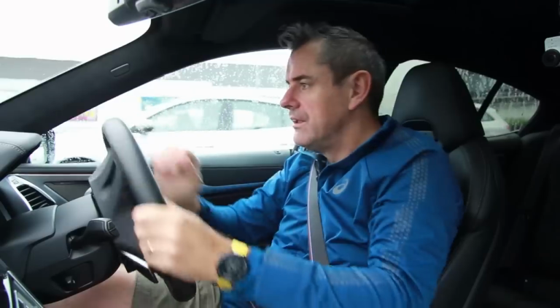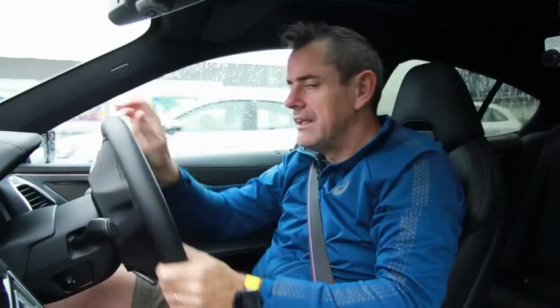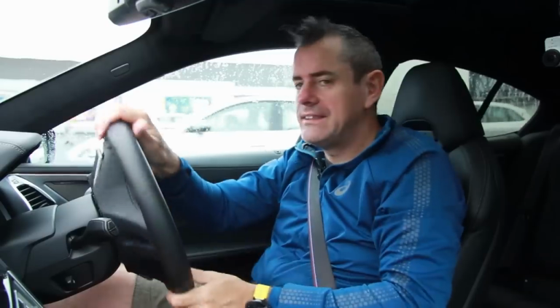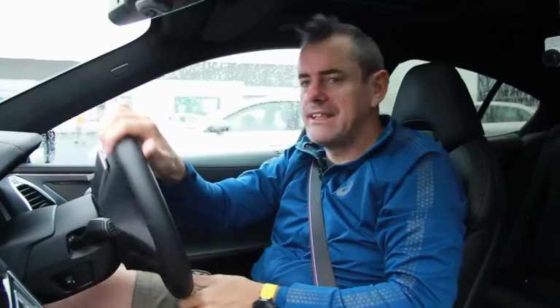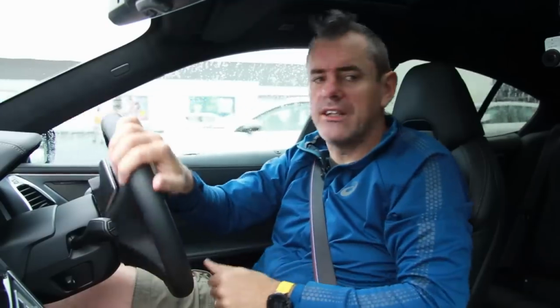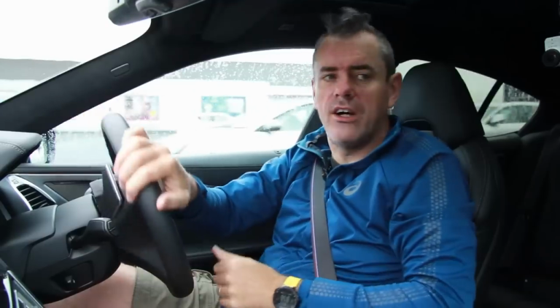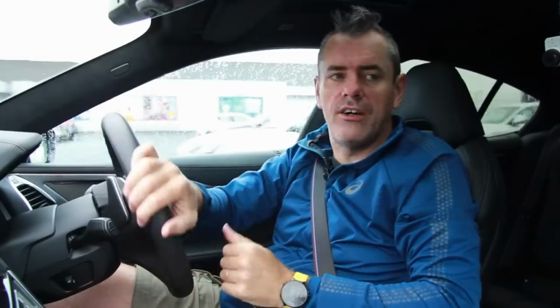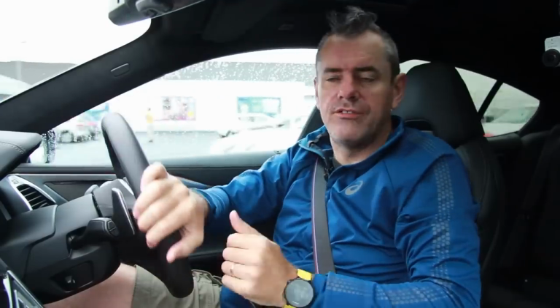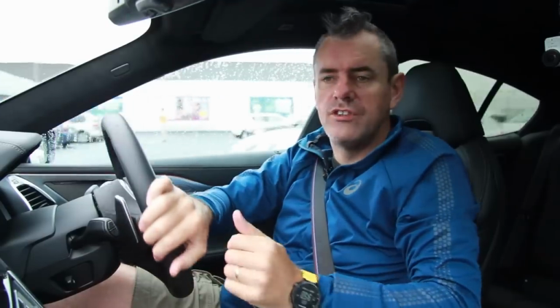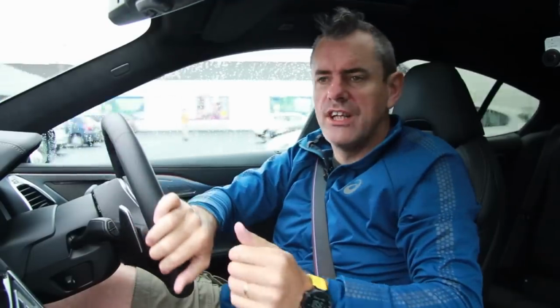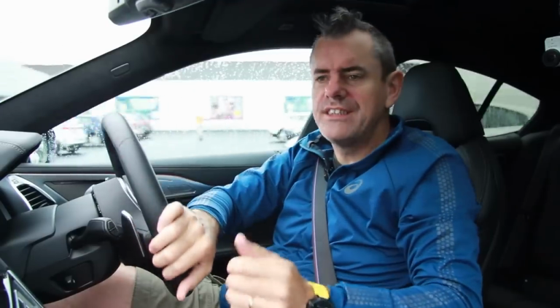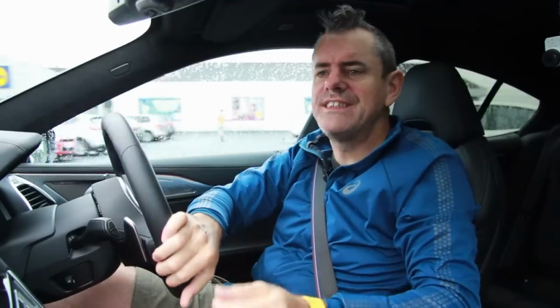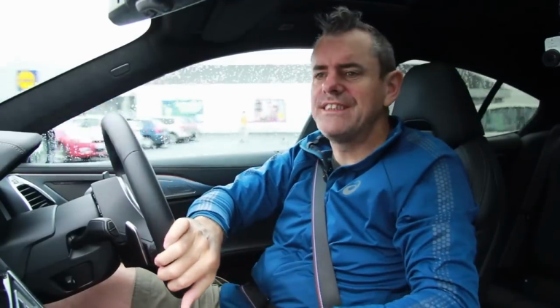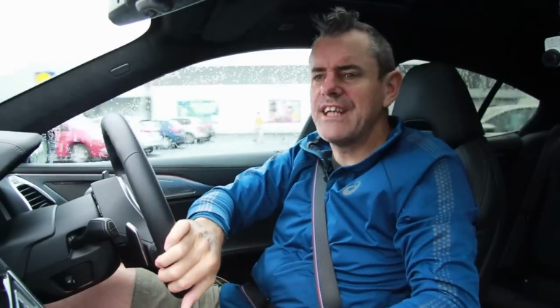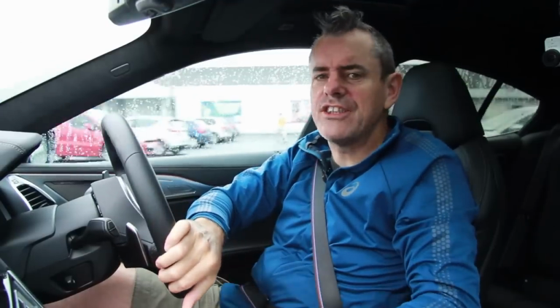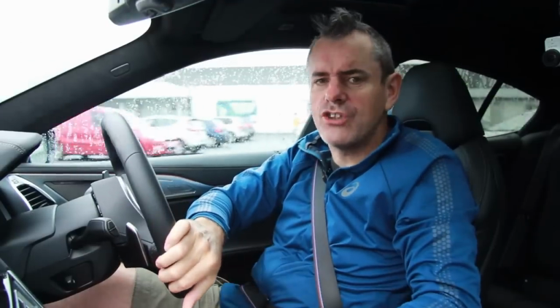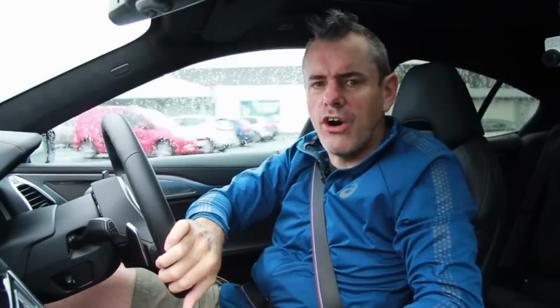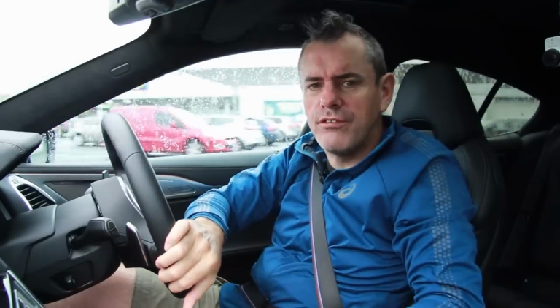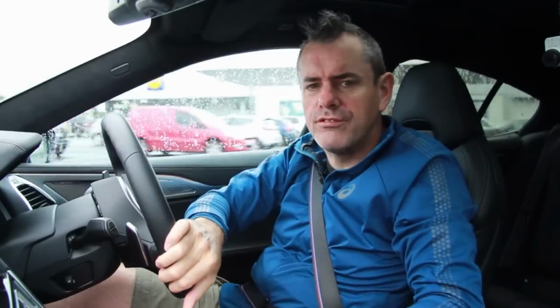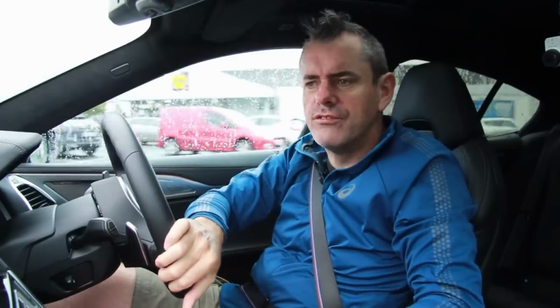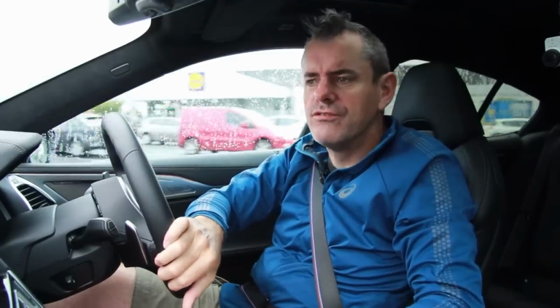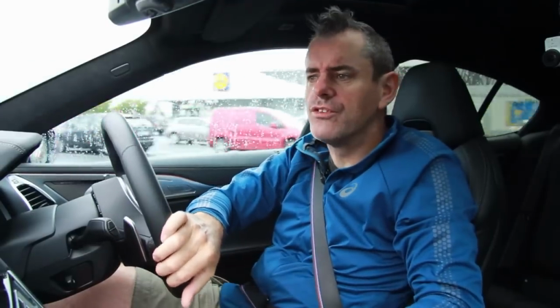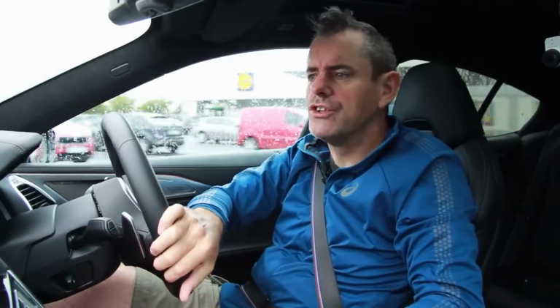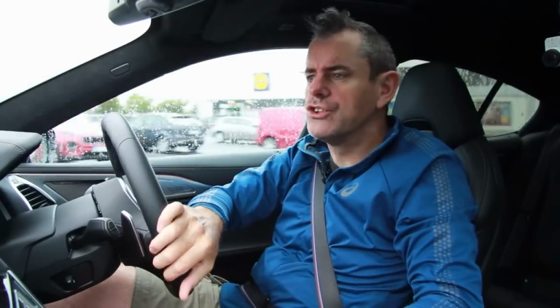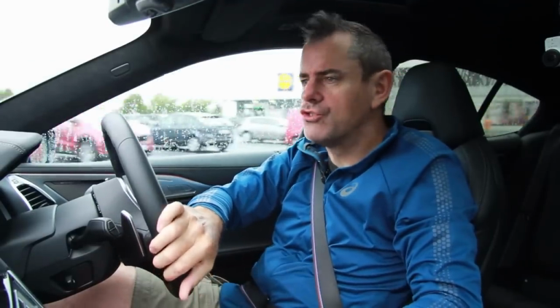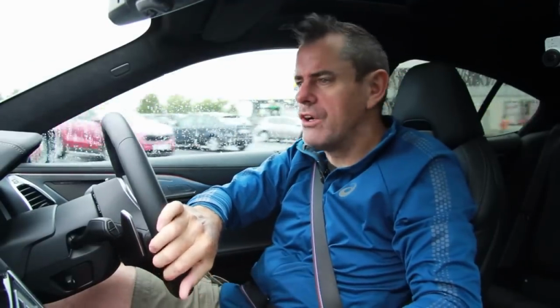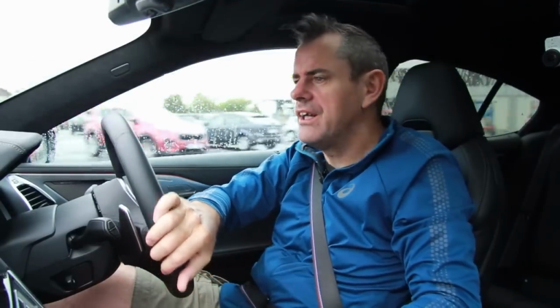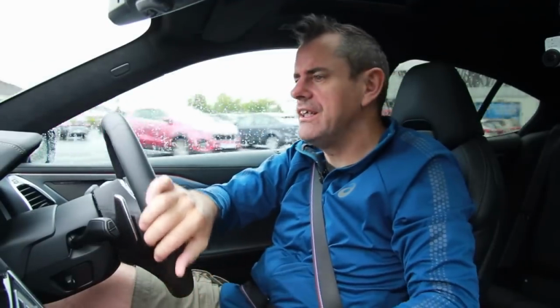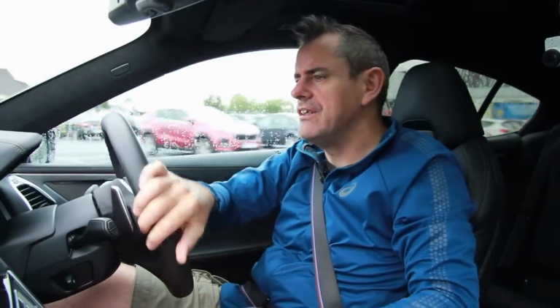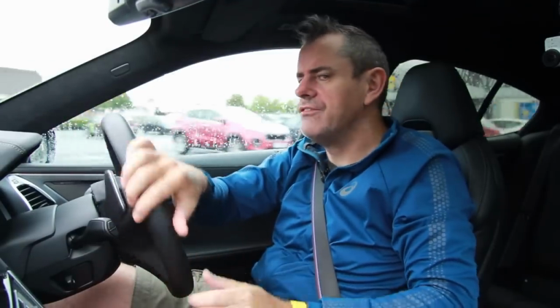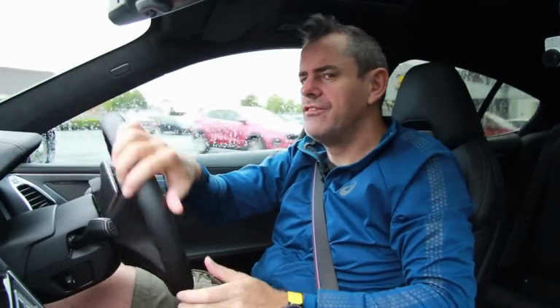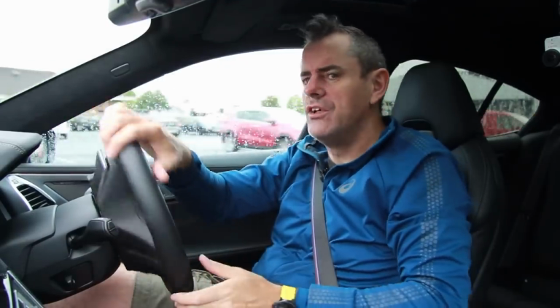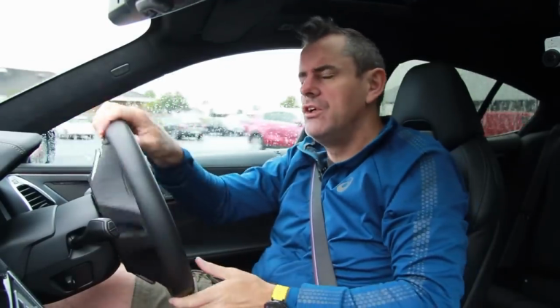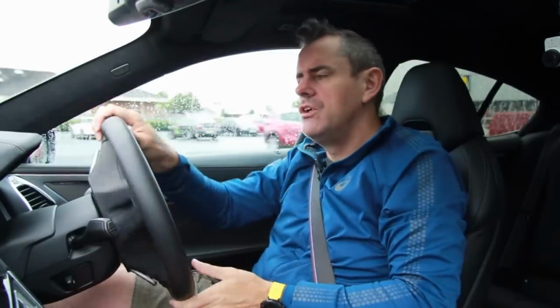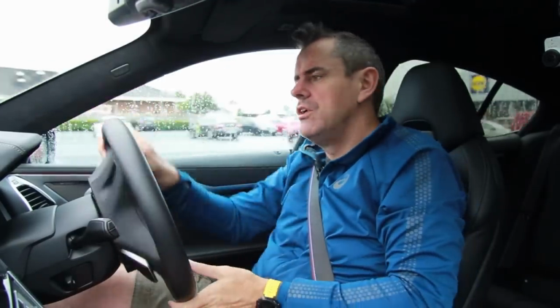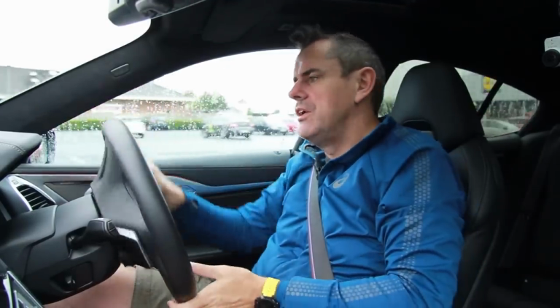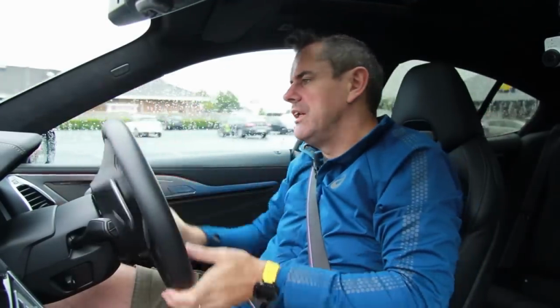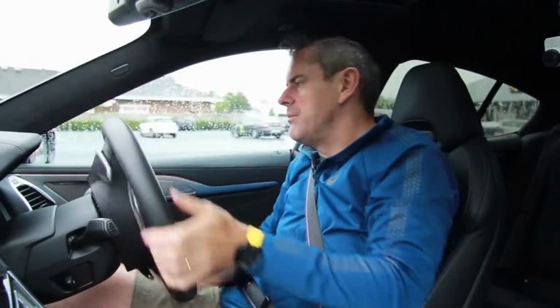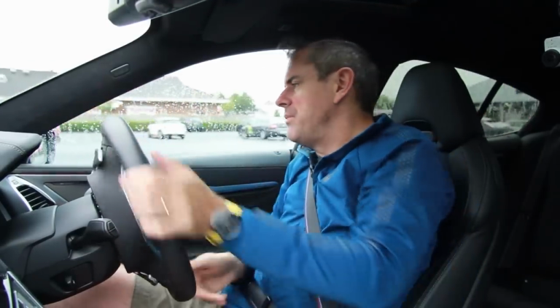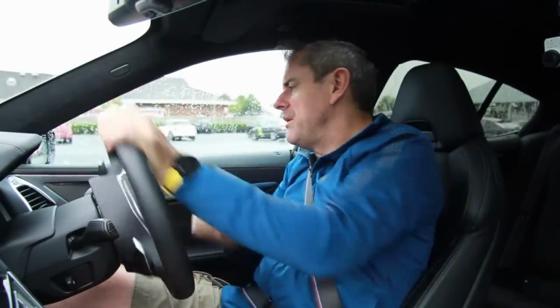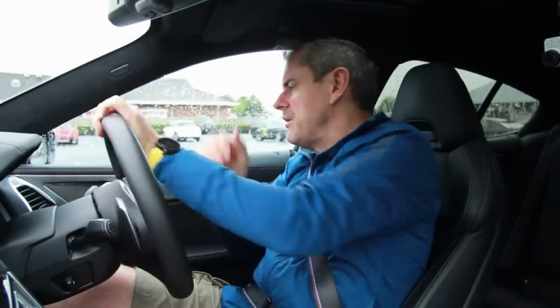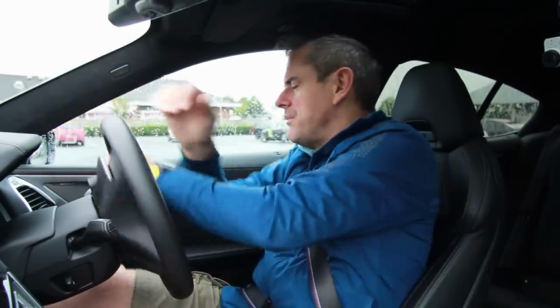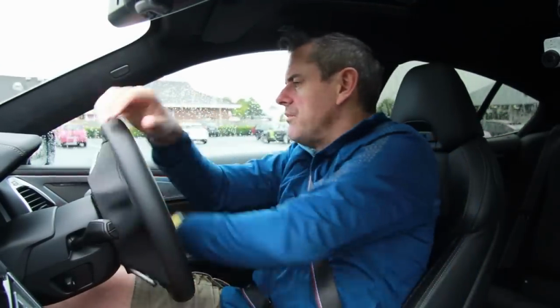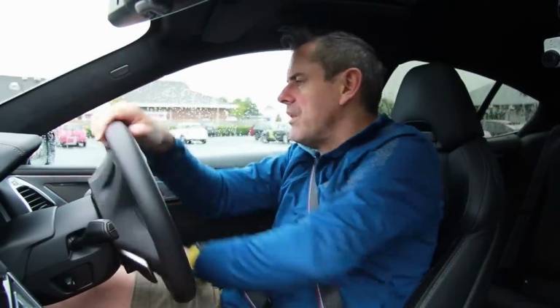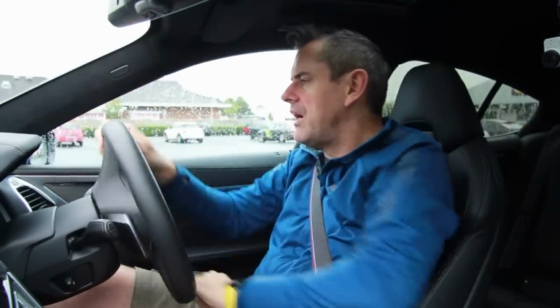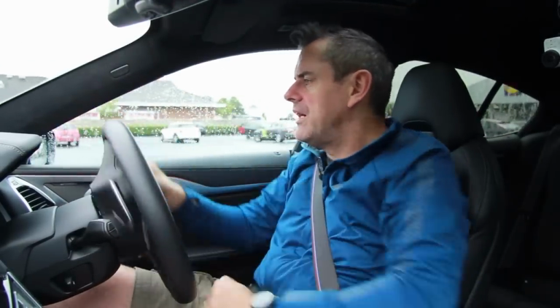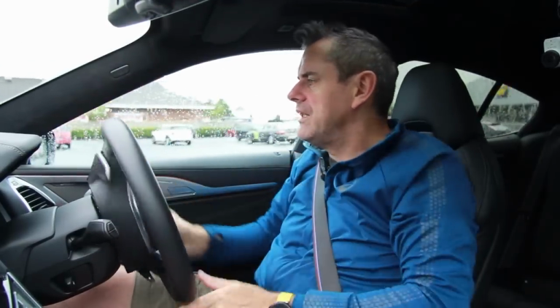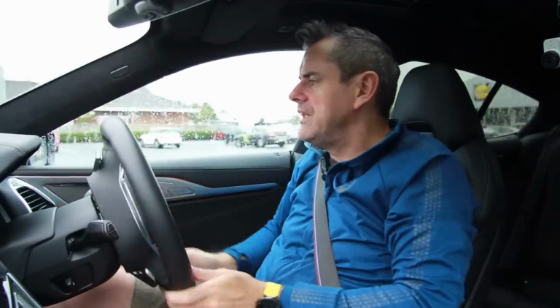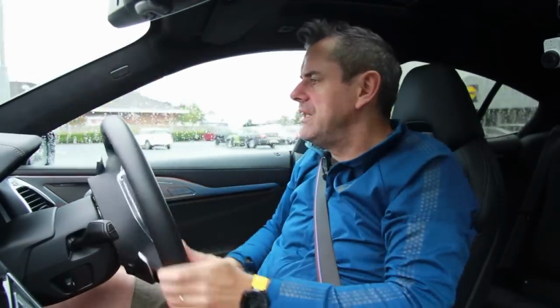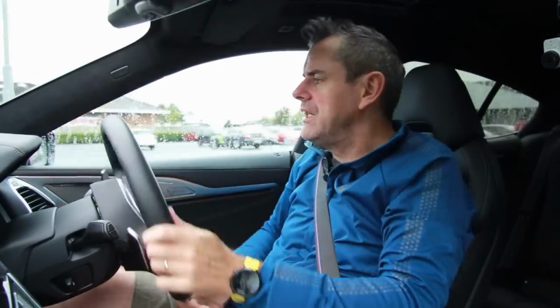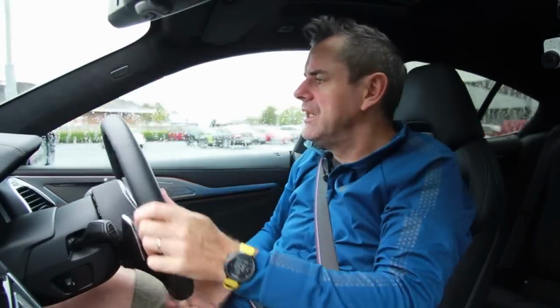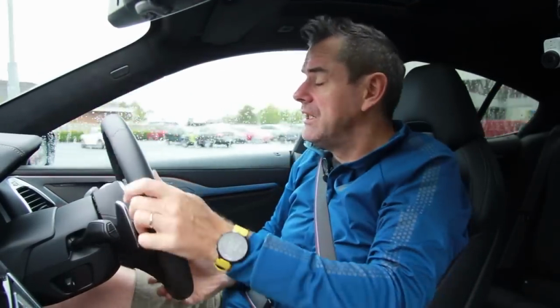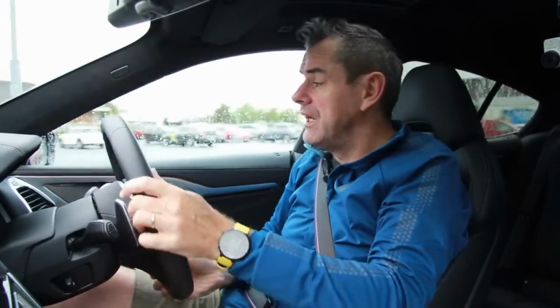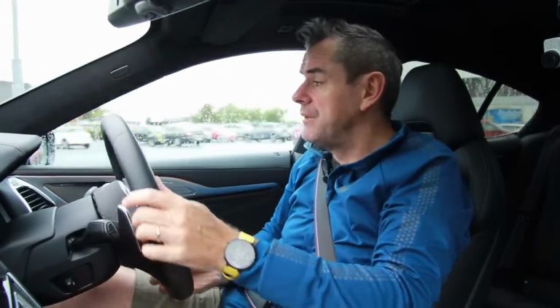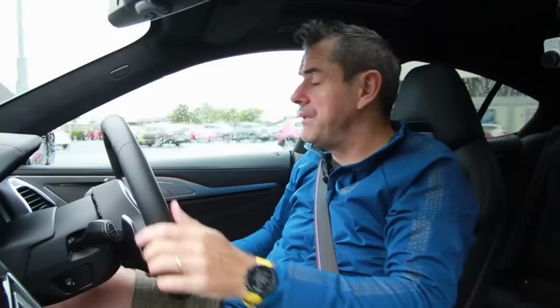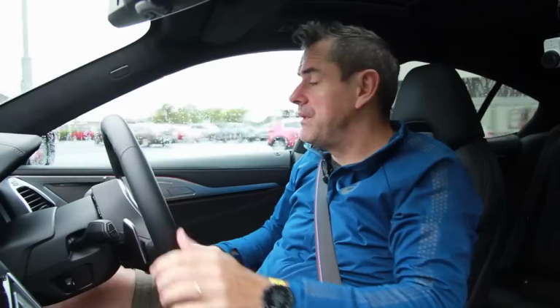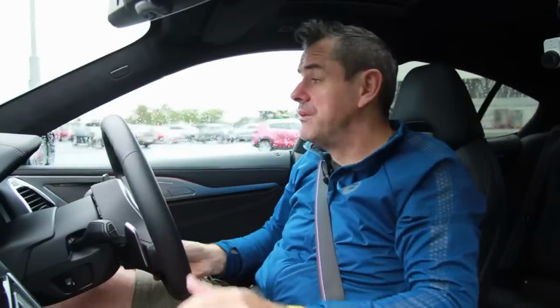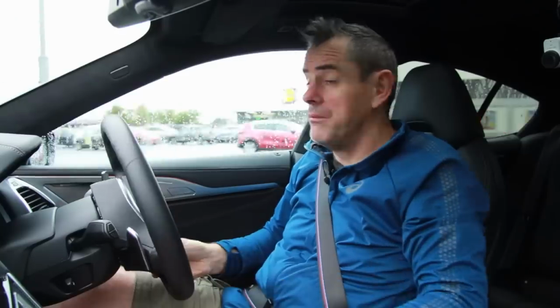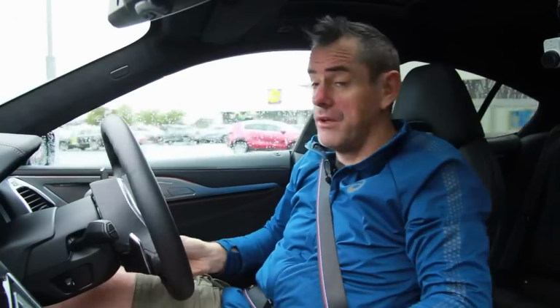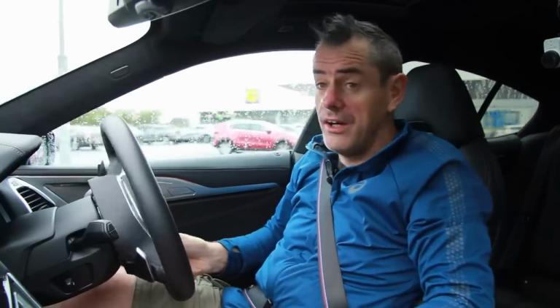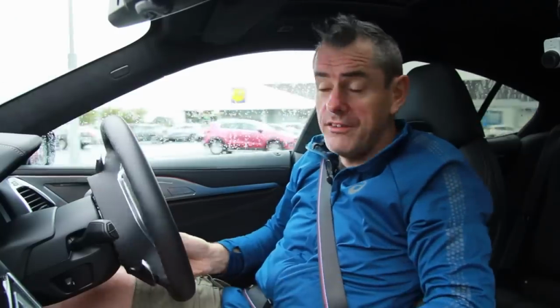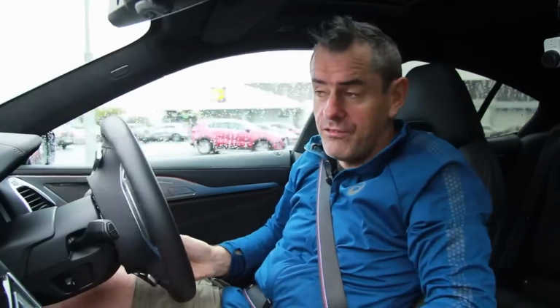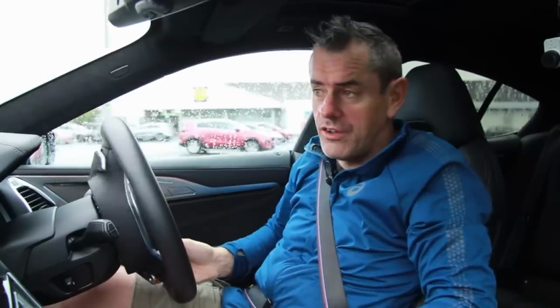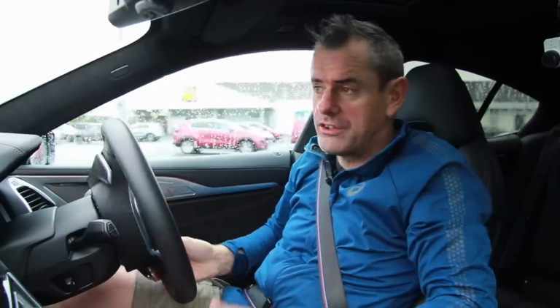Let's set off for a drive in the BMW 840i.